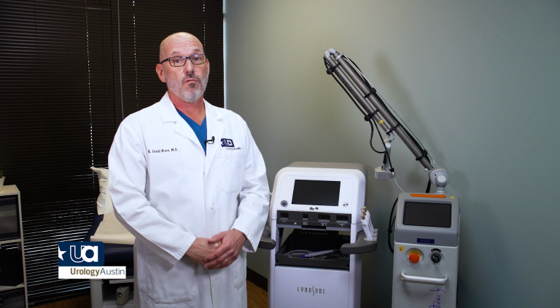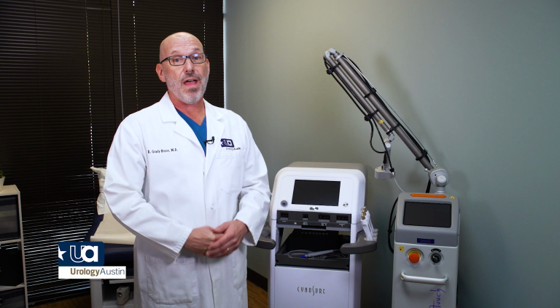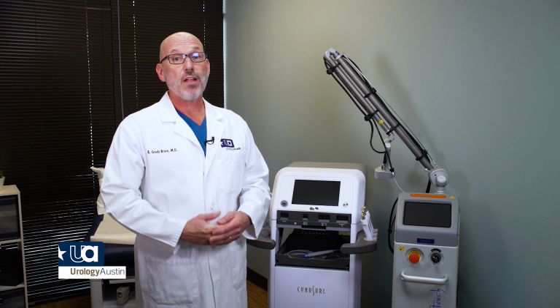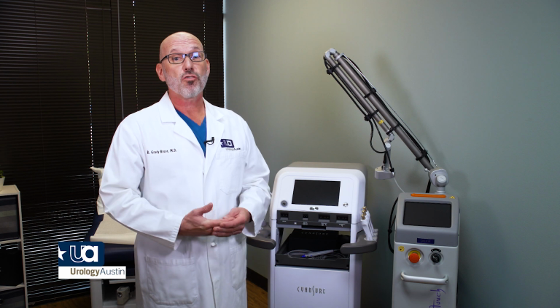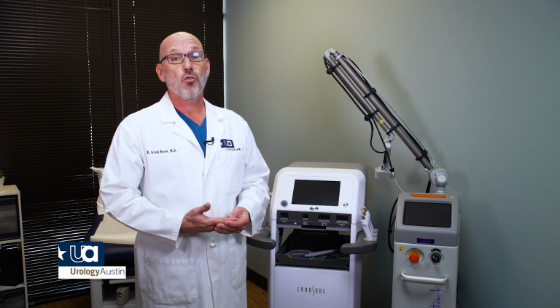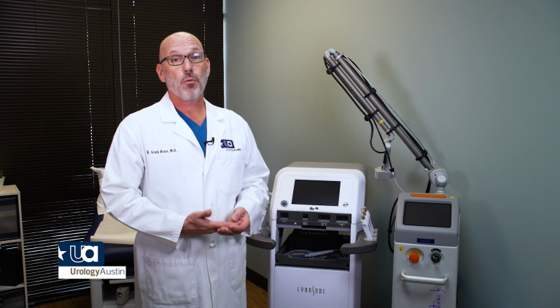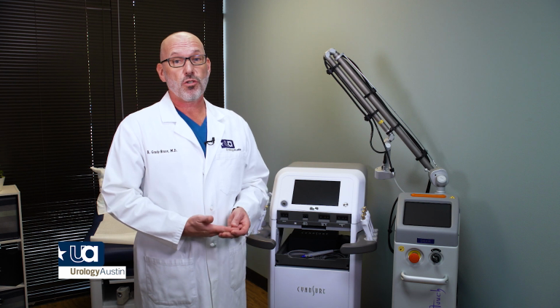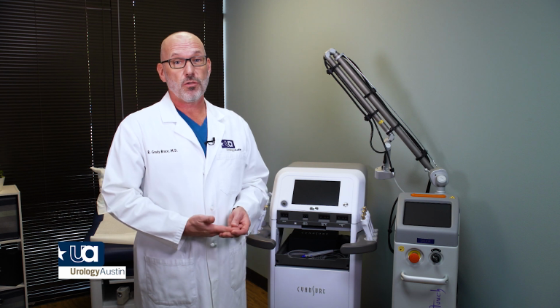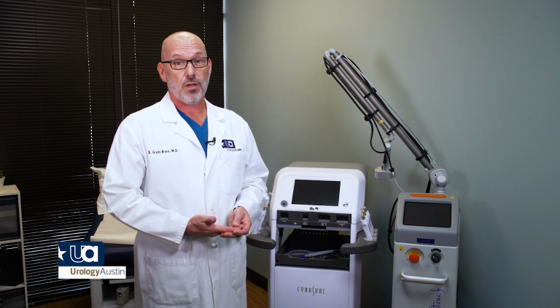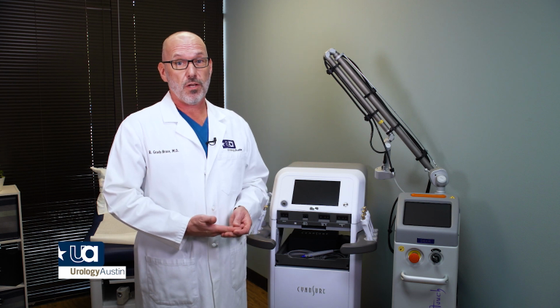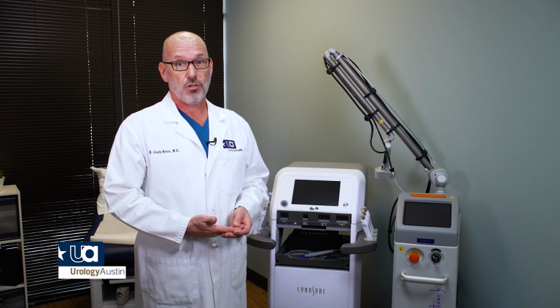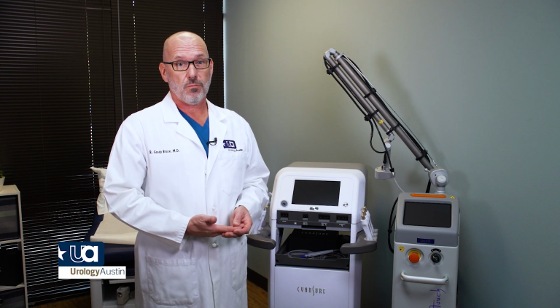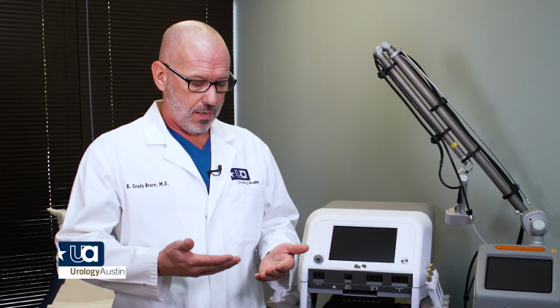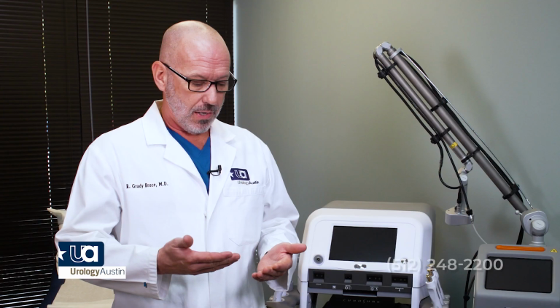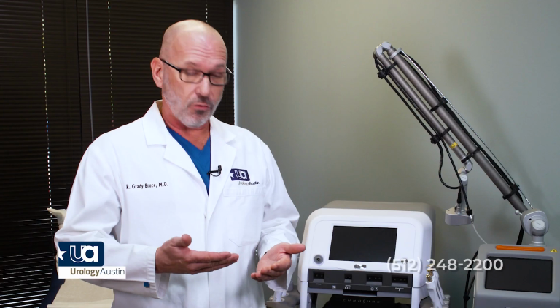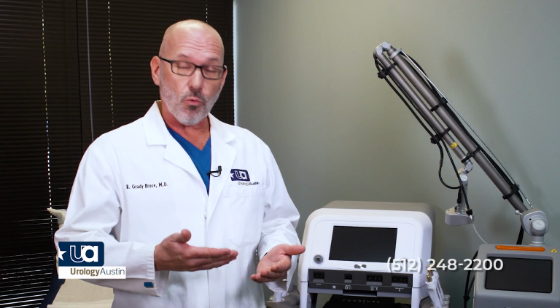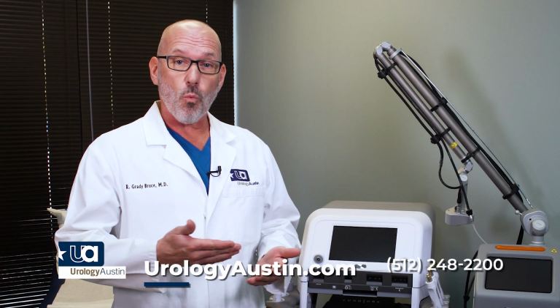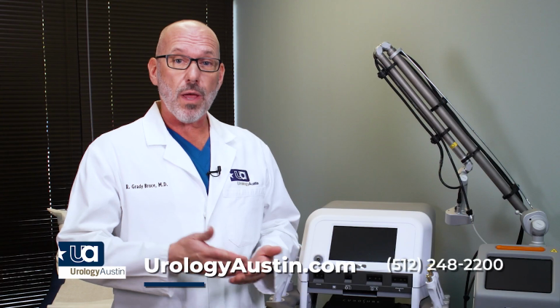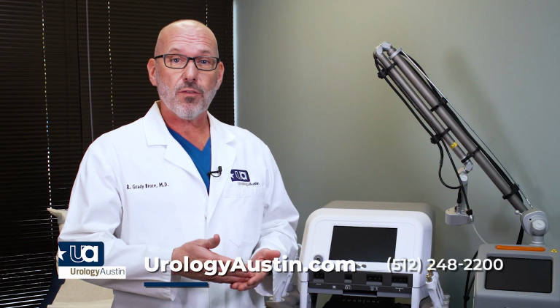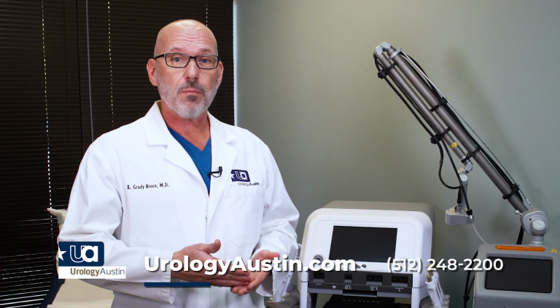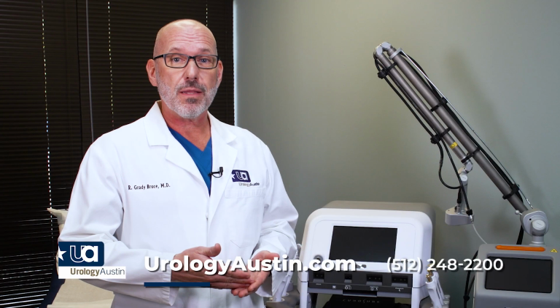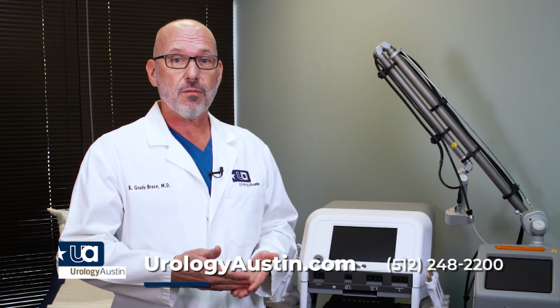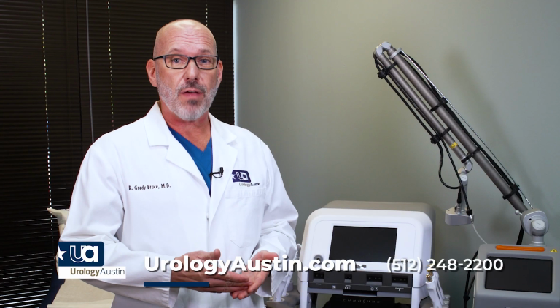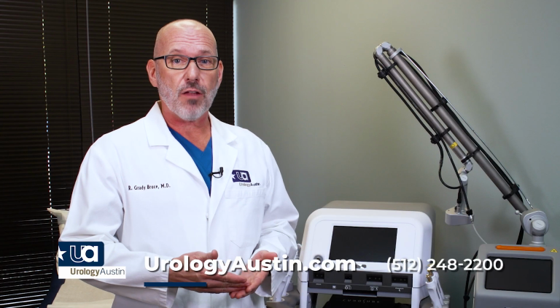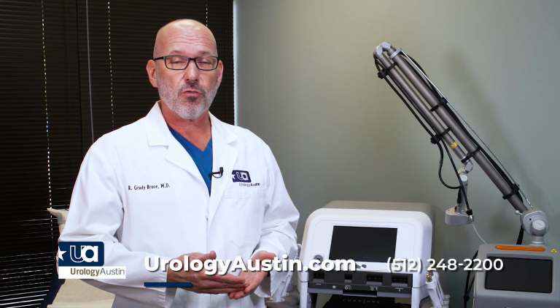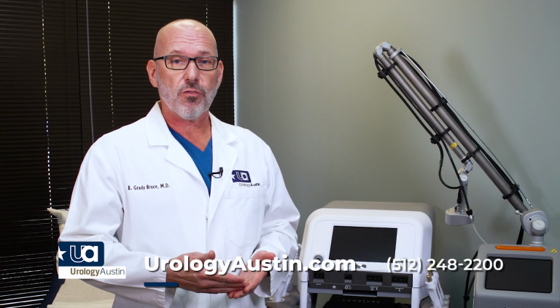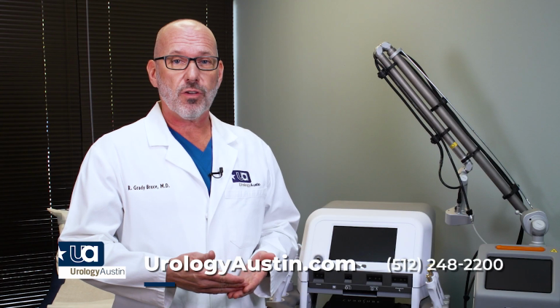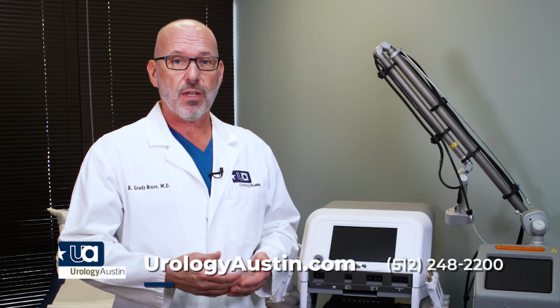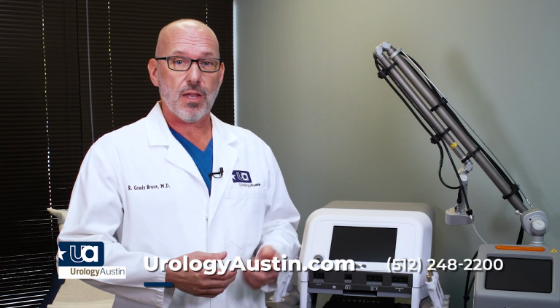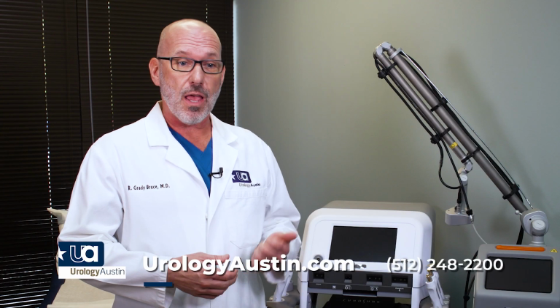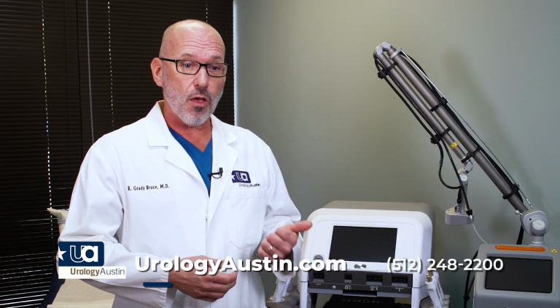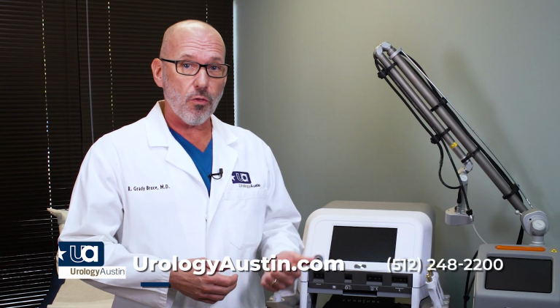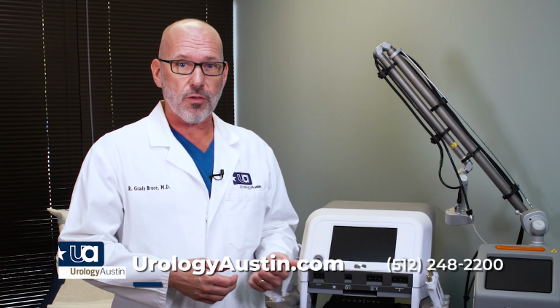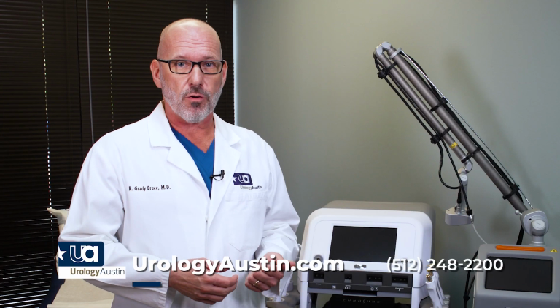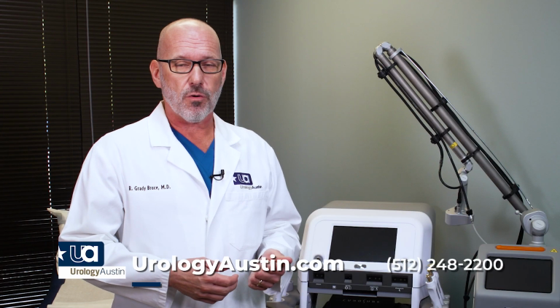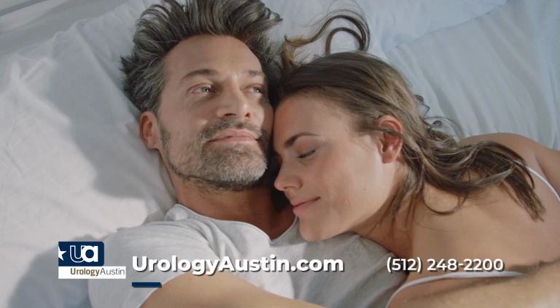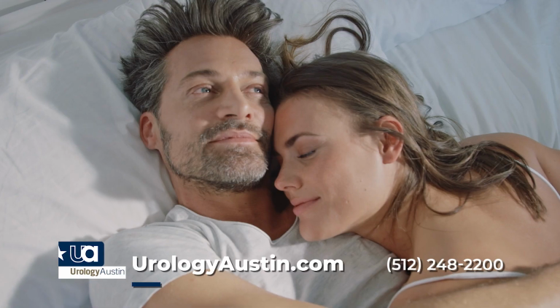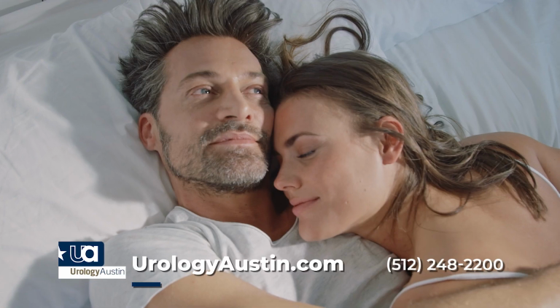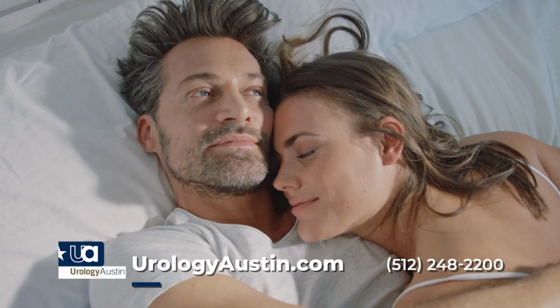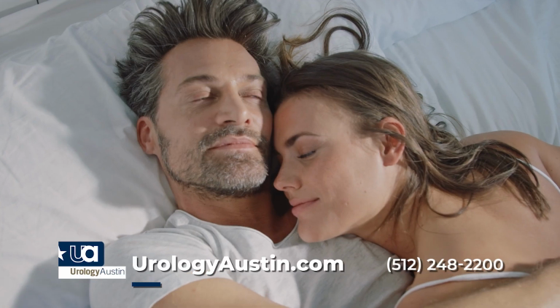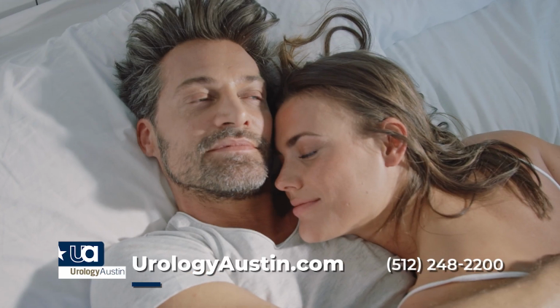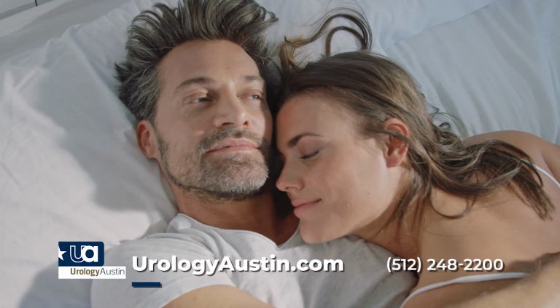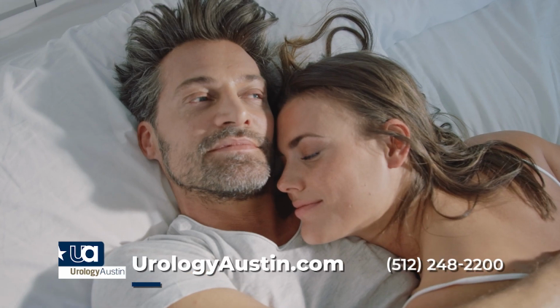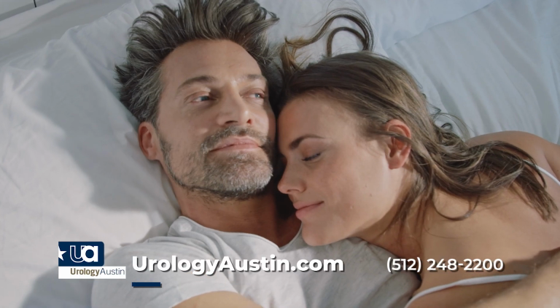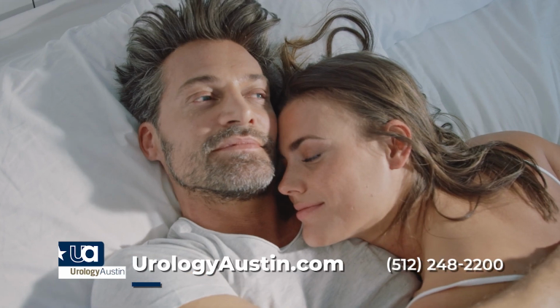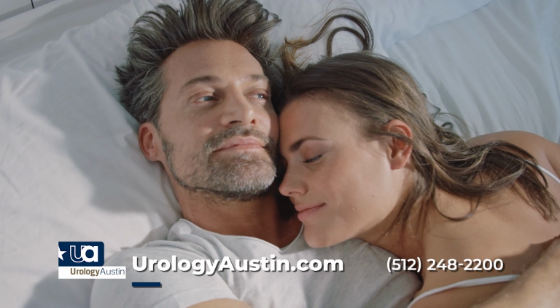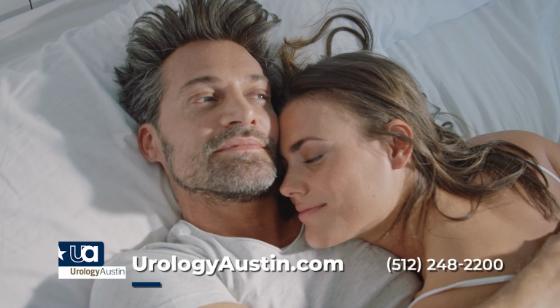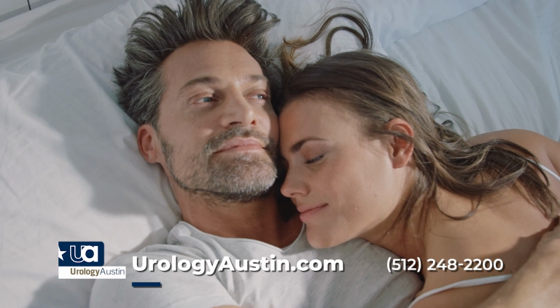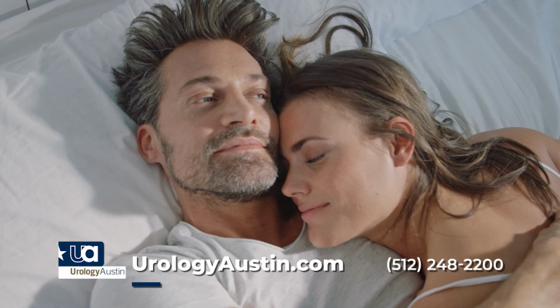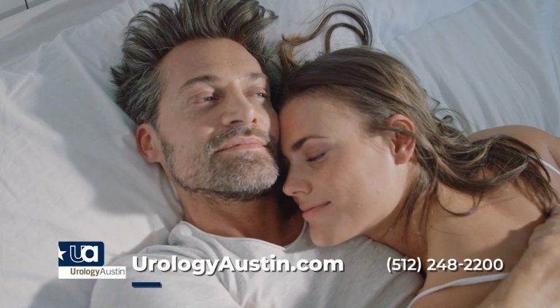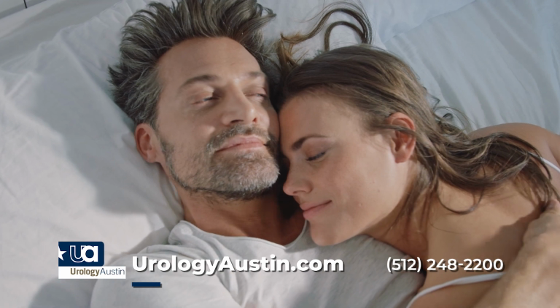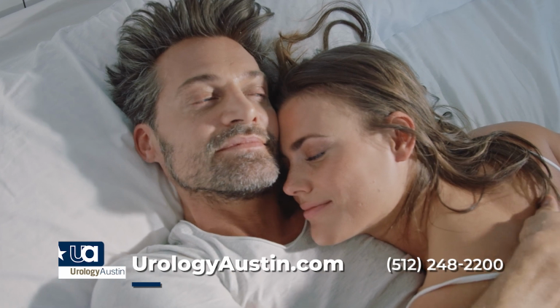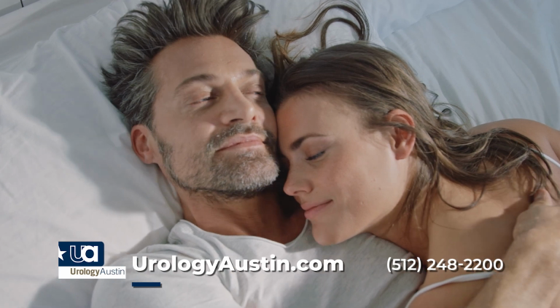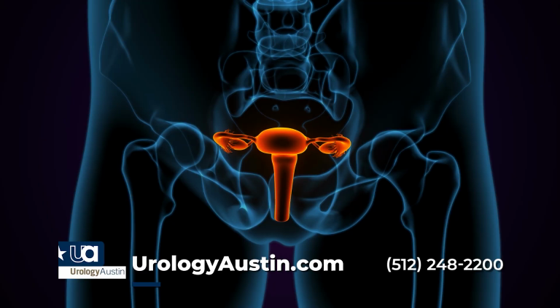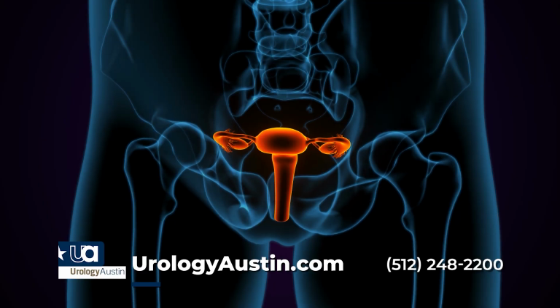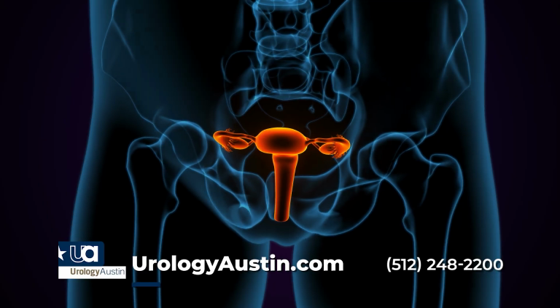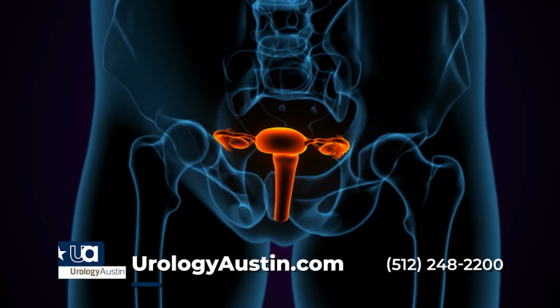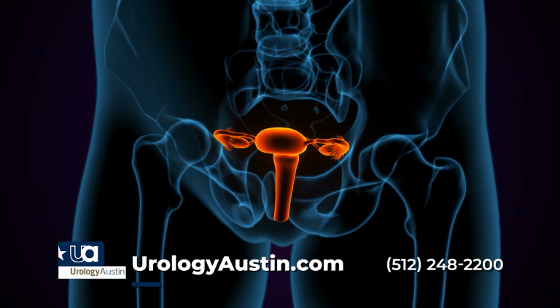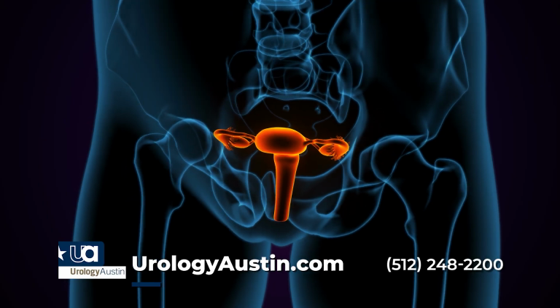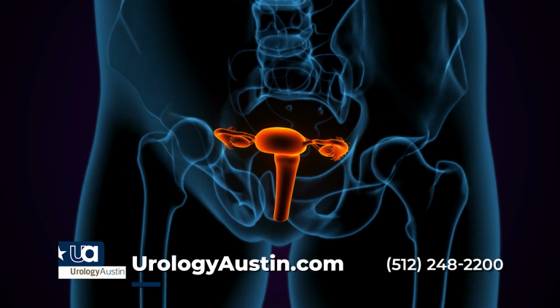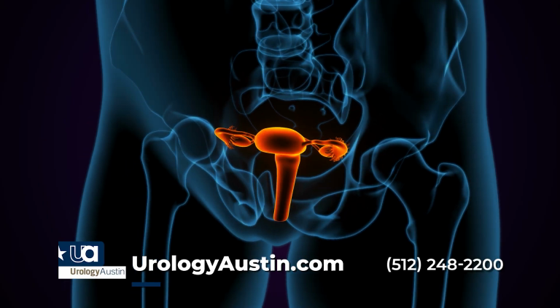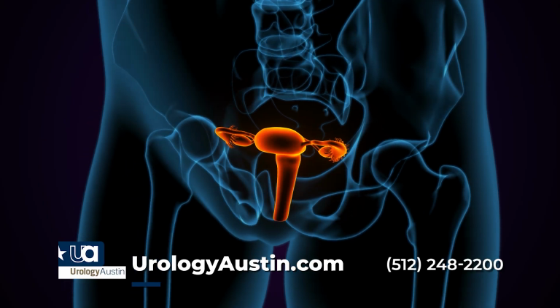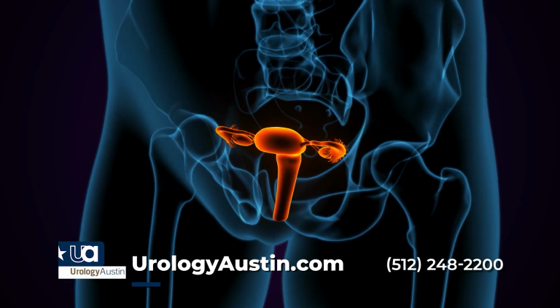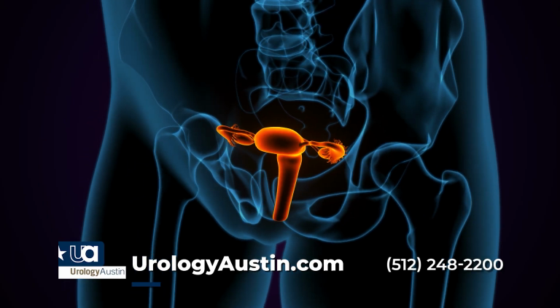Vaginal rejuvenation. It's a way to make the vaginal skin healthier, with better sexual function, better urinary function, and better pelvic health function.